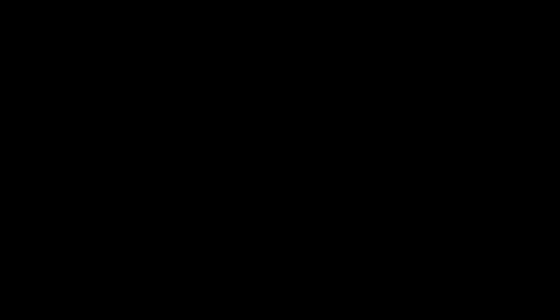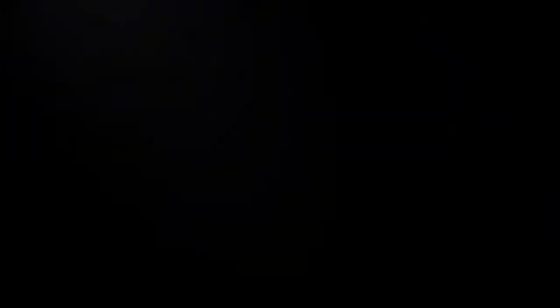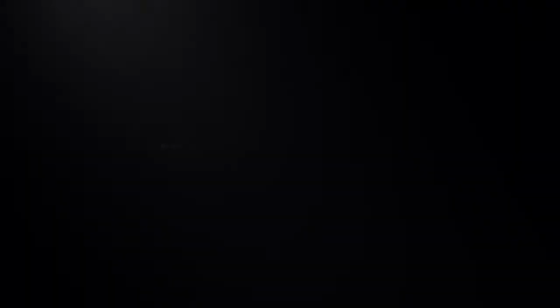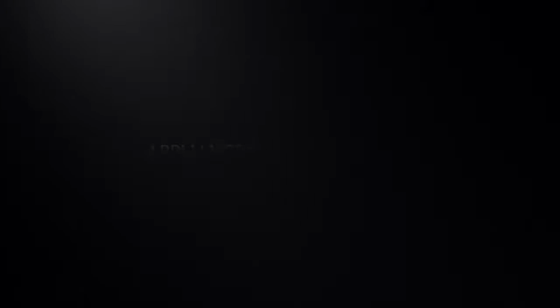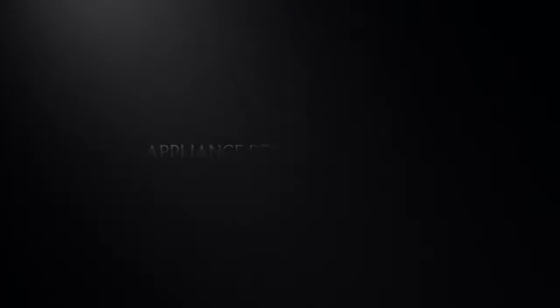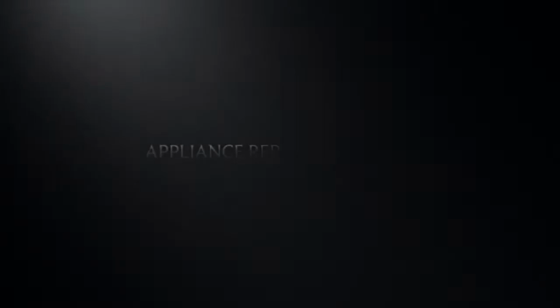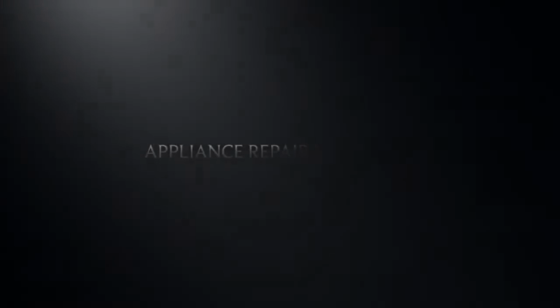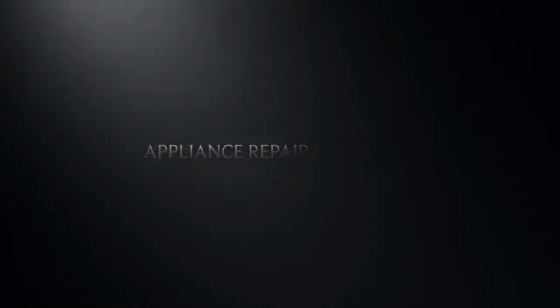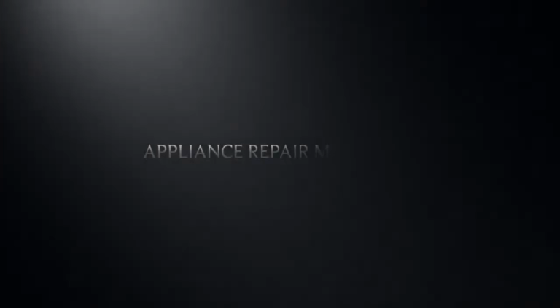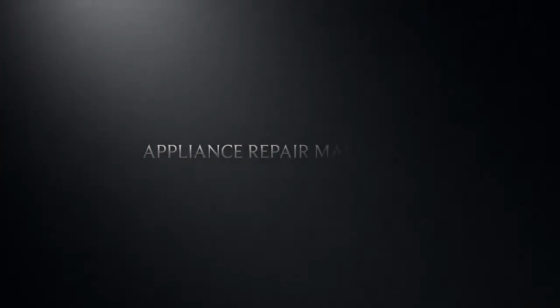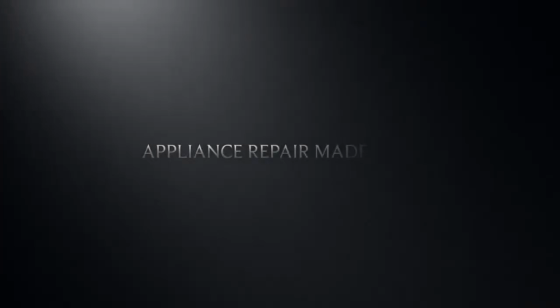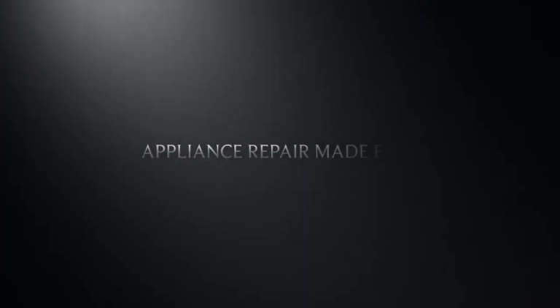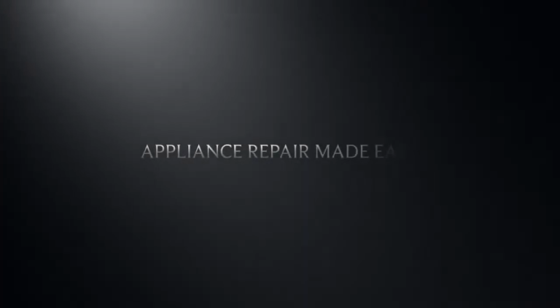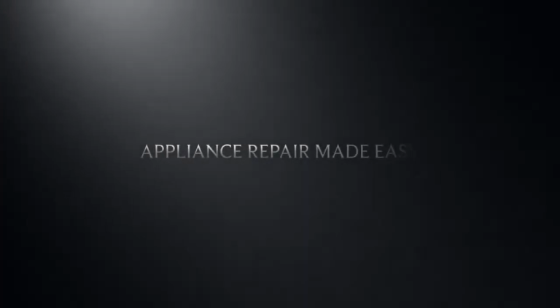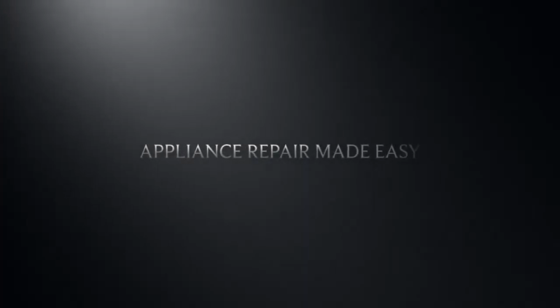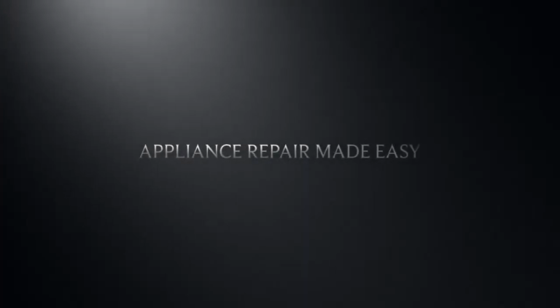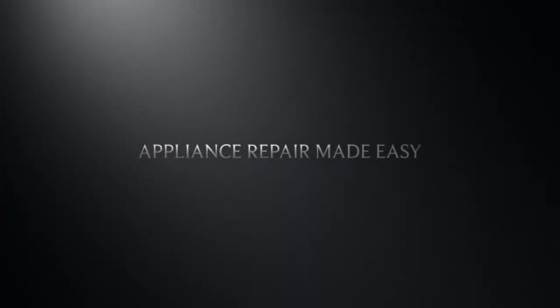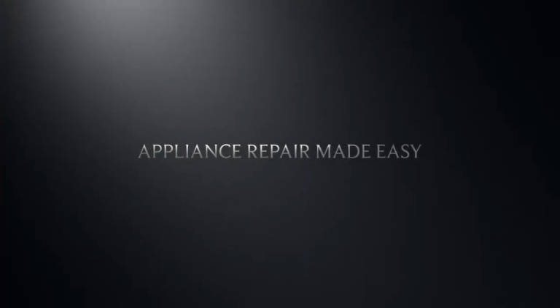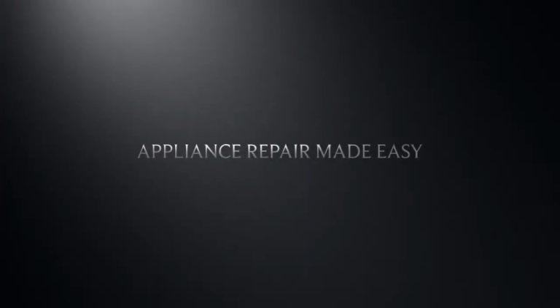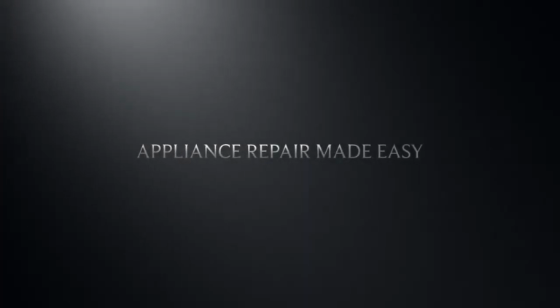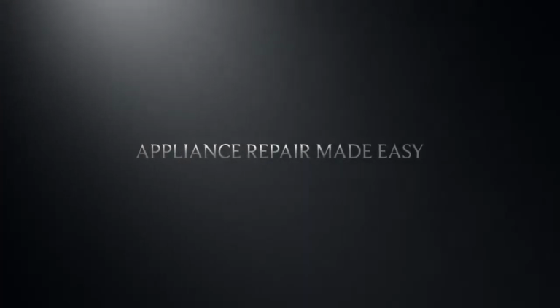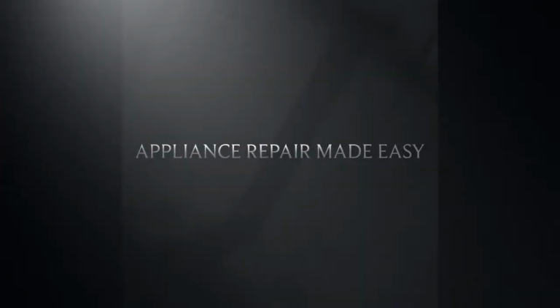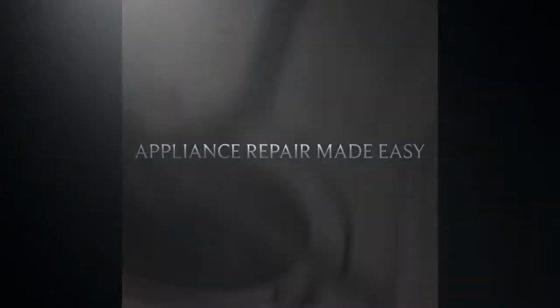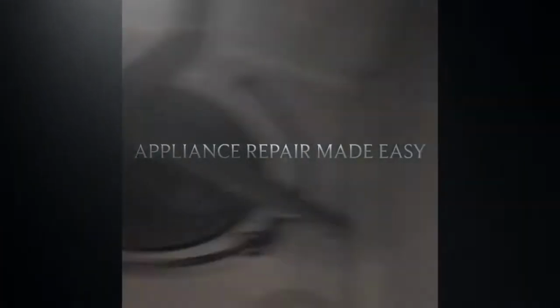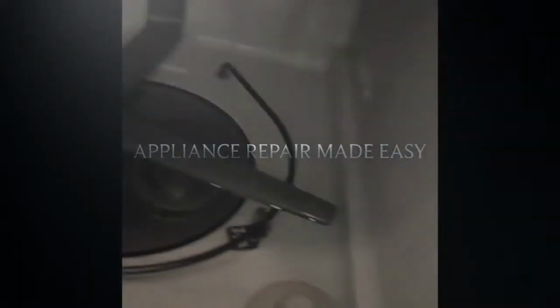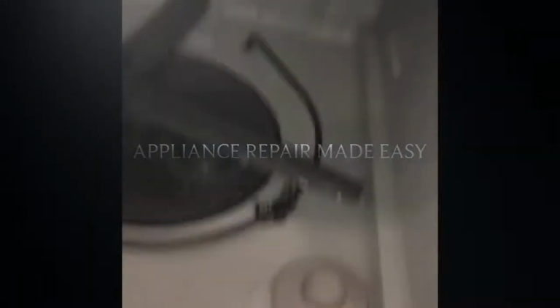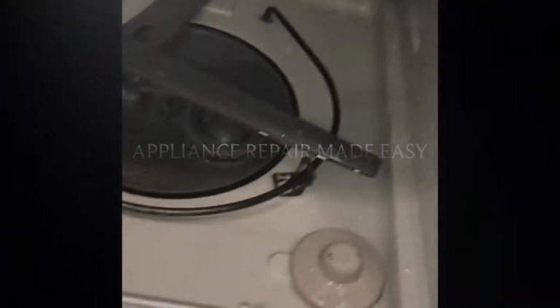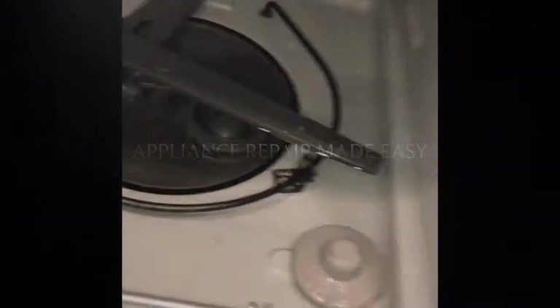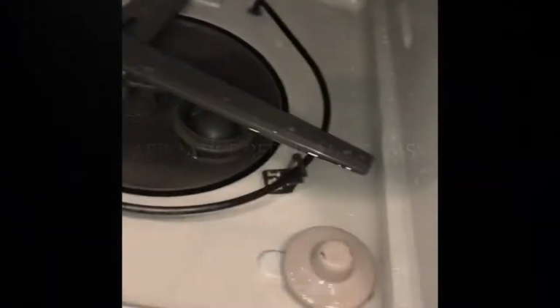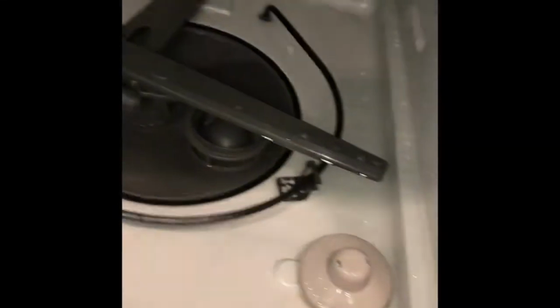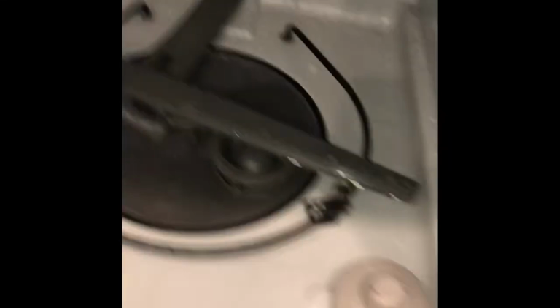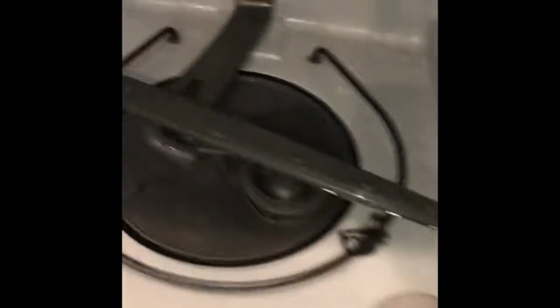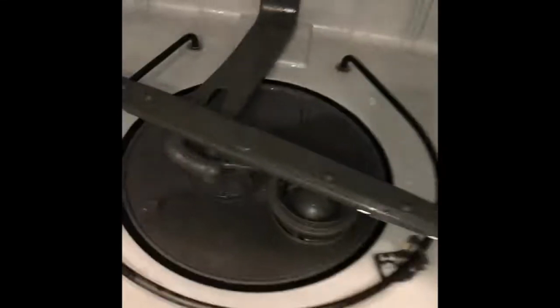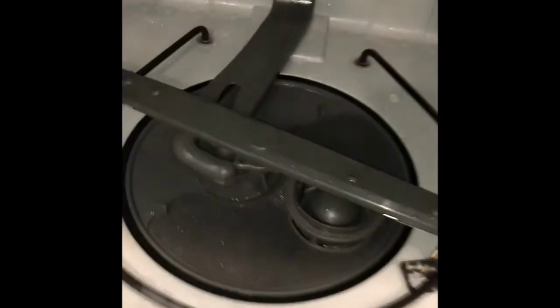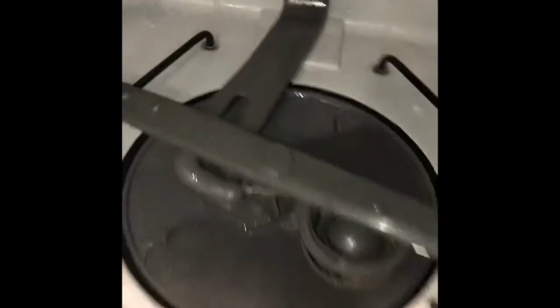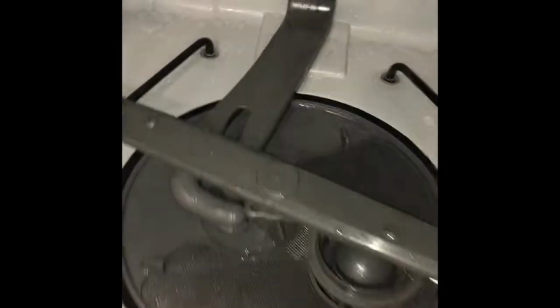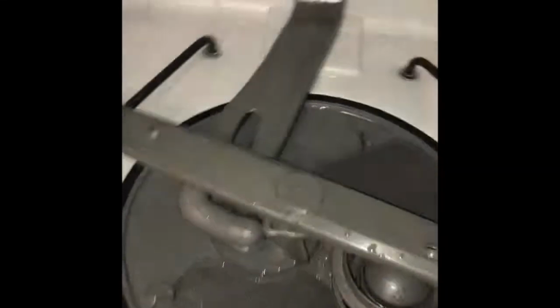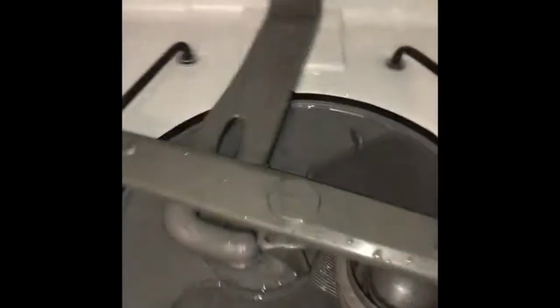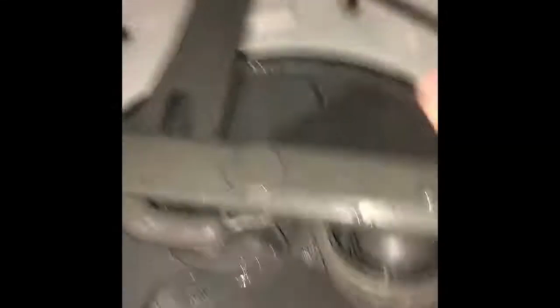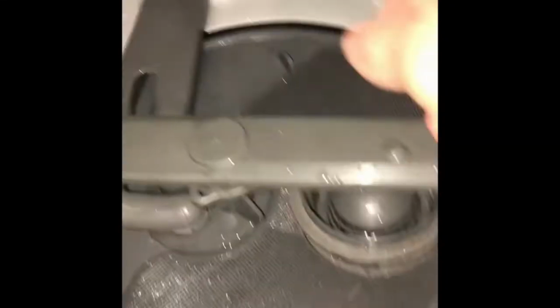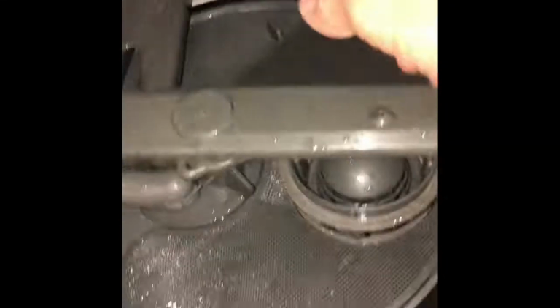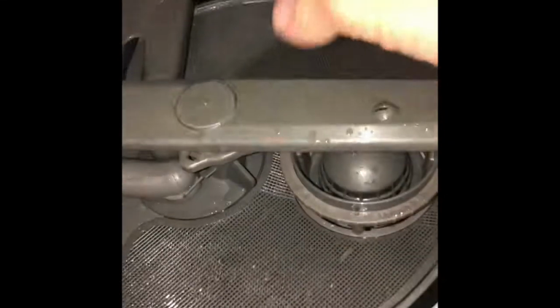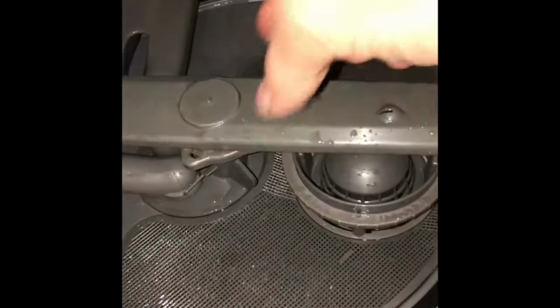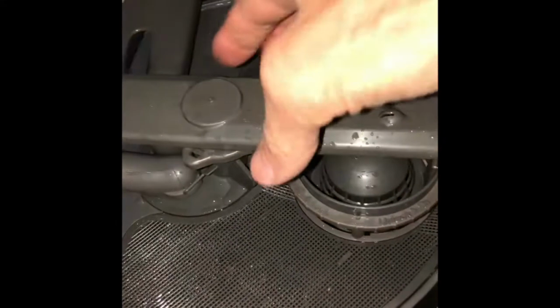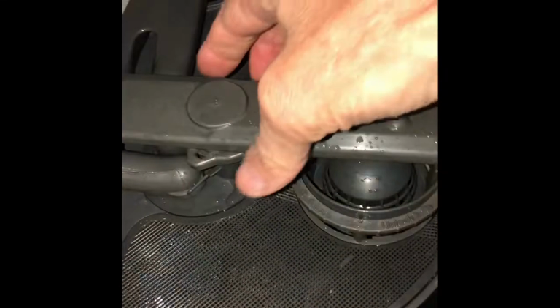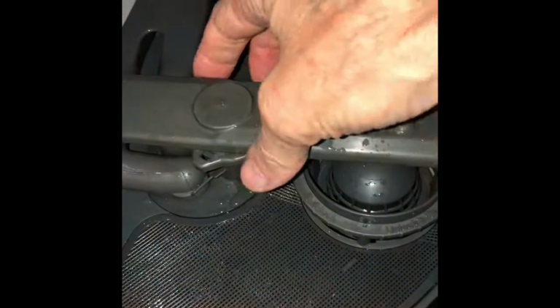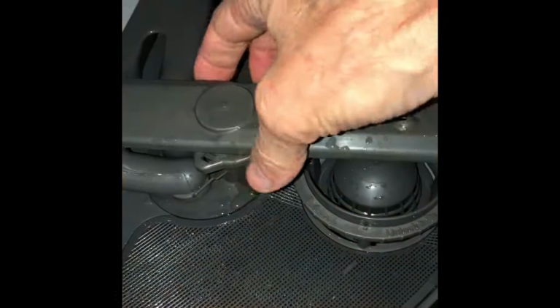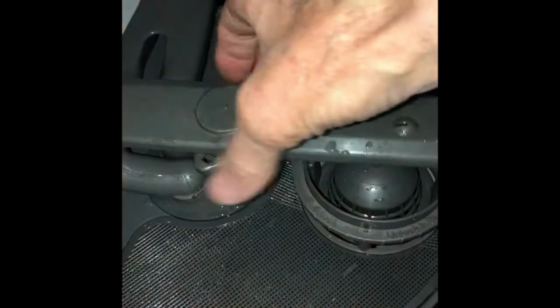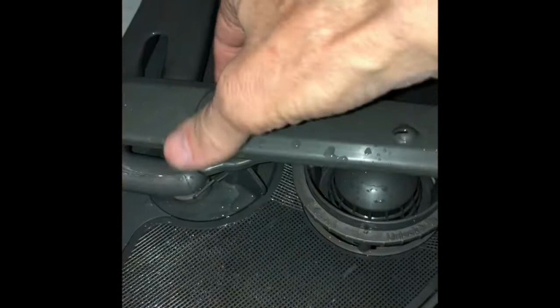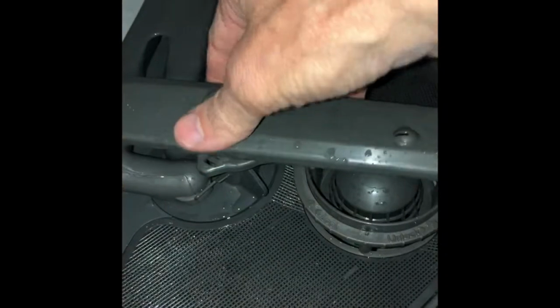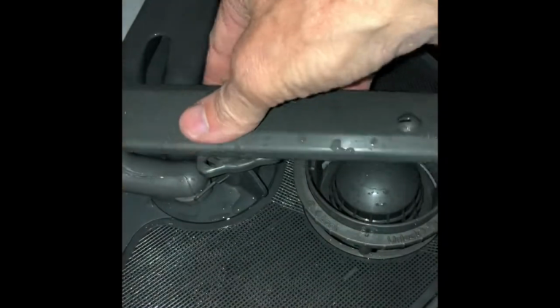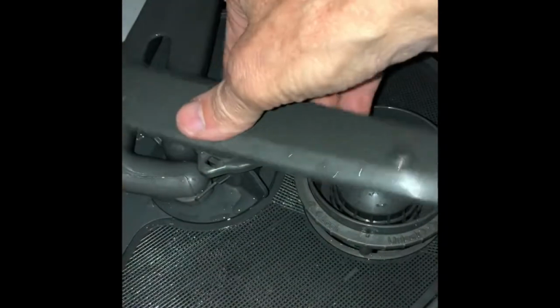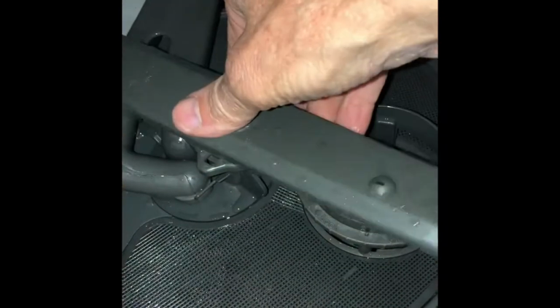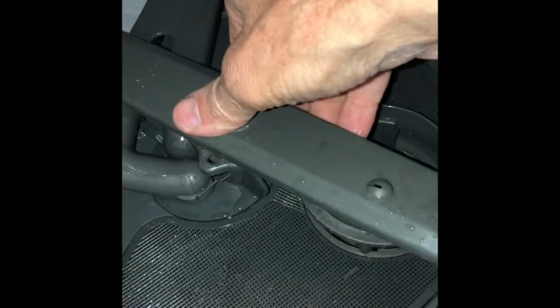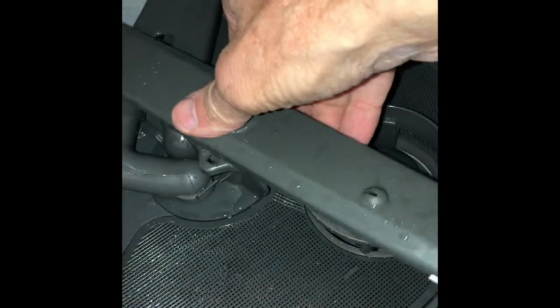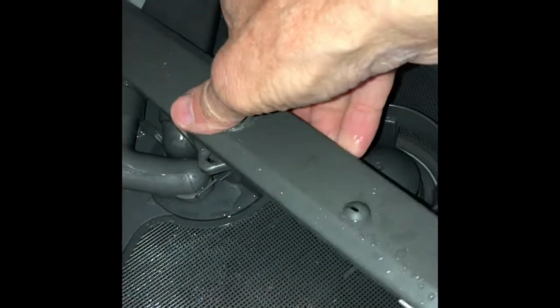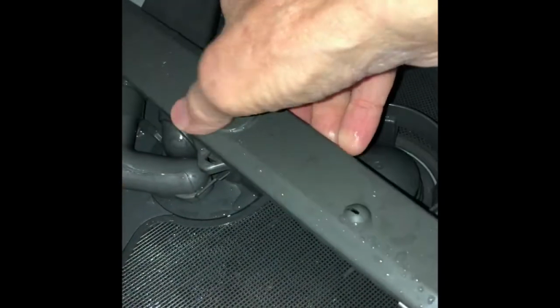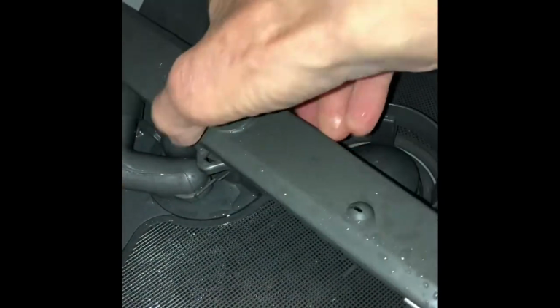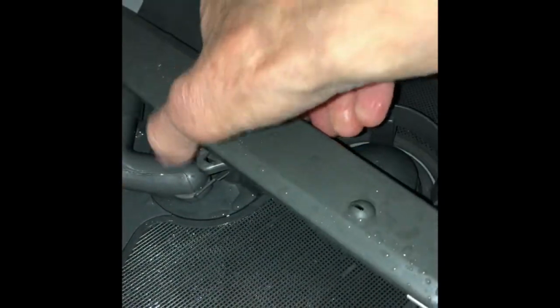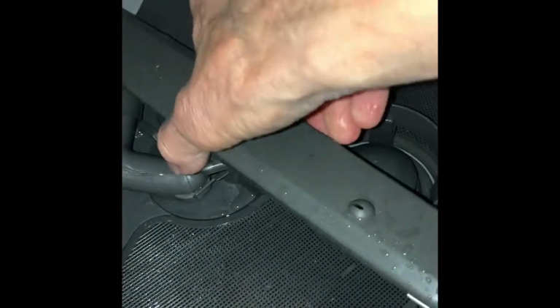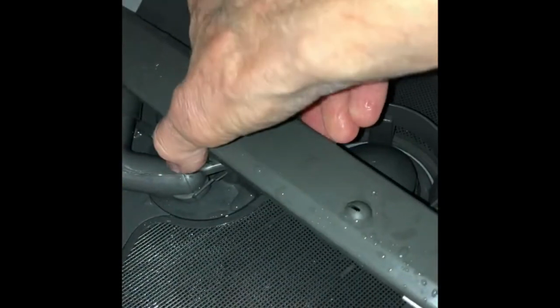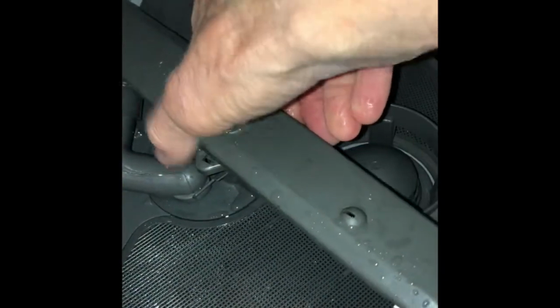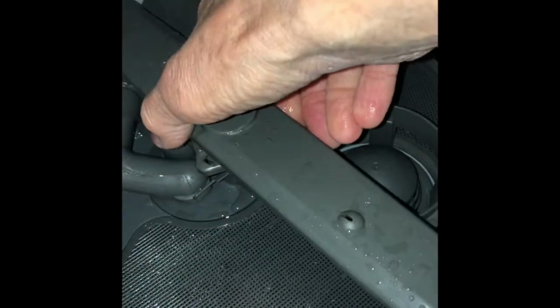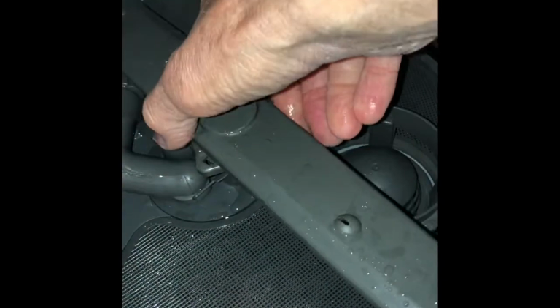This is Scott The Fix It Guy. Today we're dealing with a dishwasher that is not cleaning well. I'm going to see if we can make it clean better.